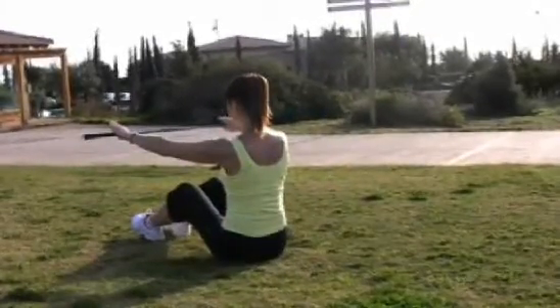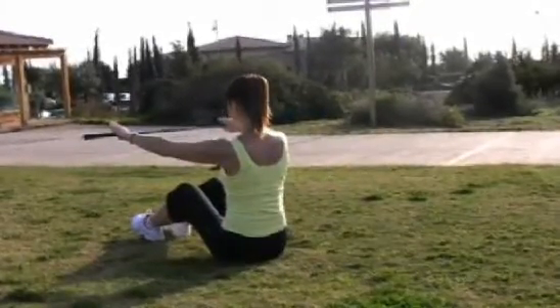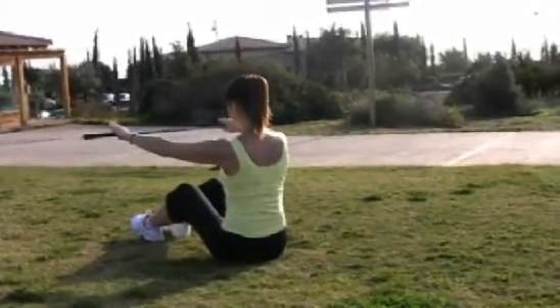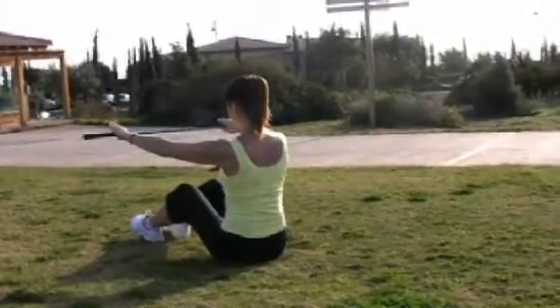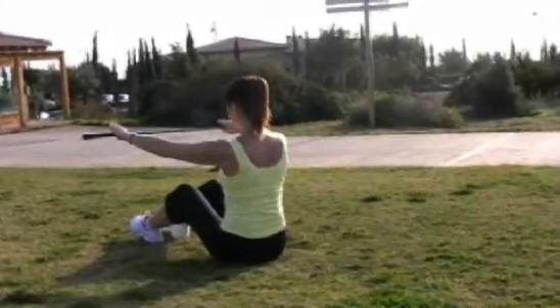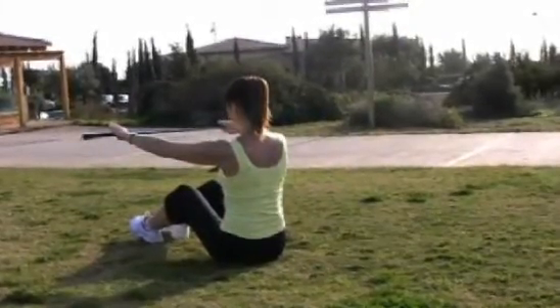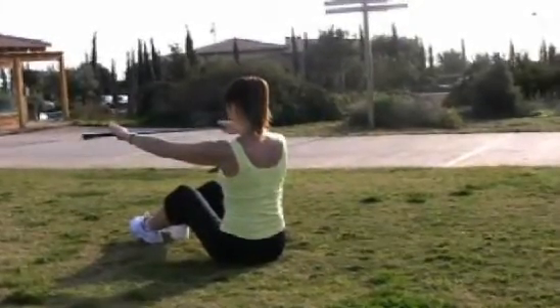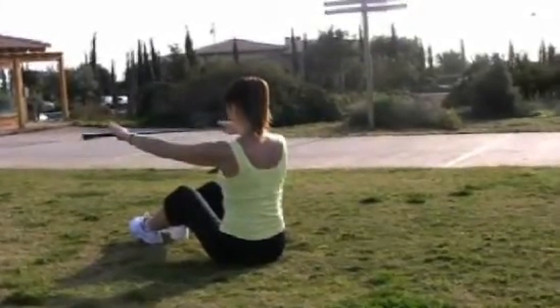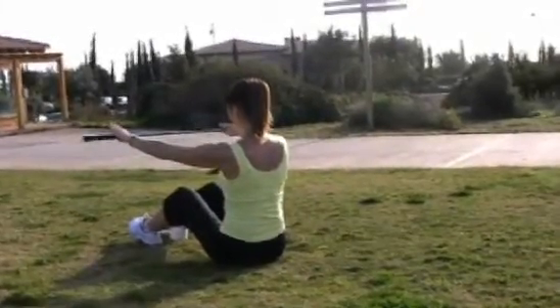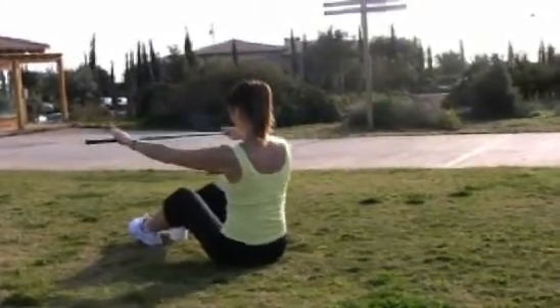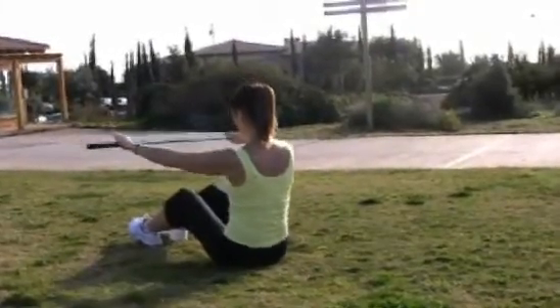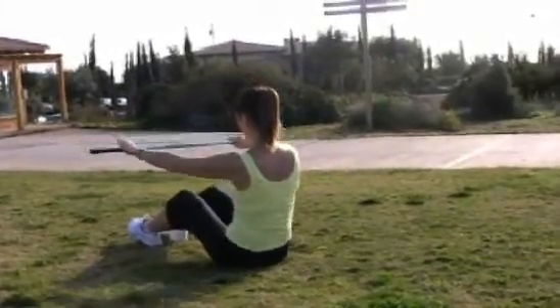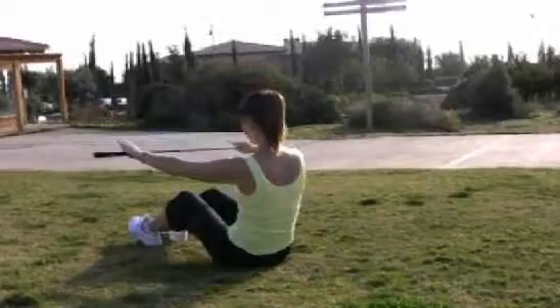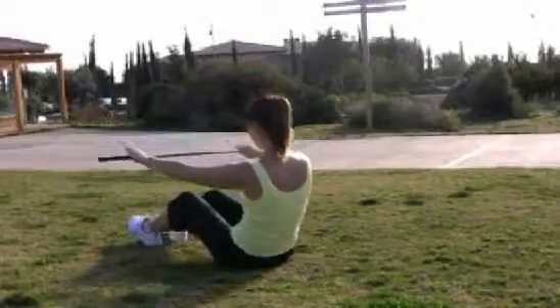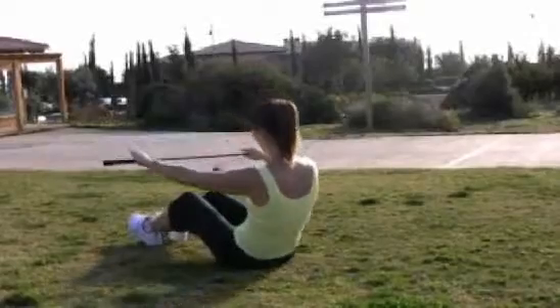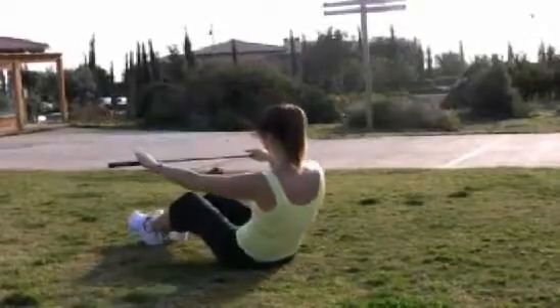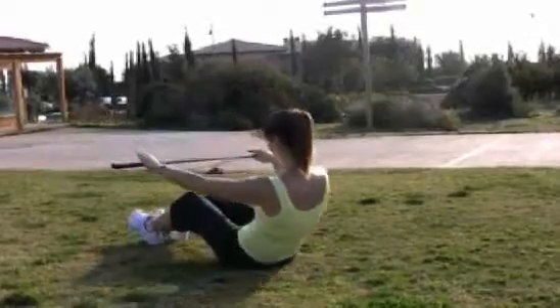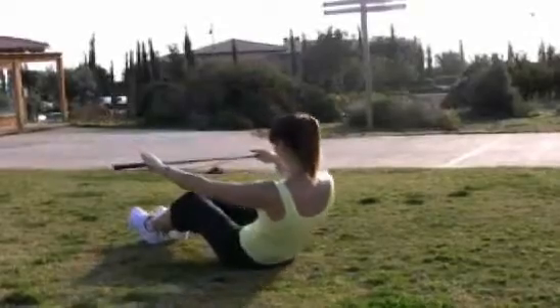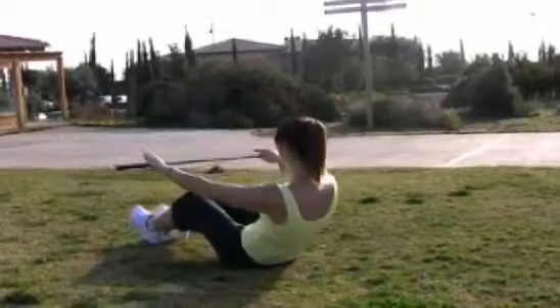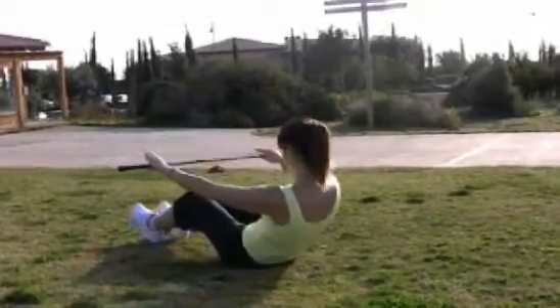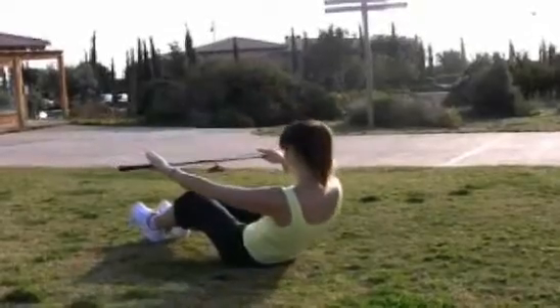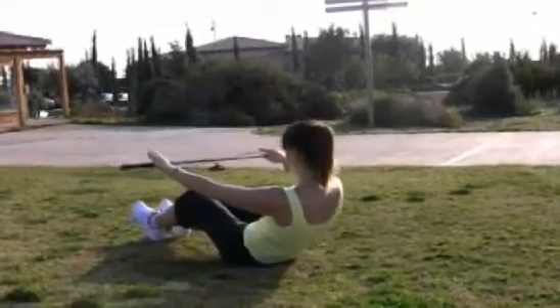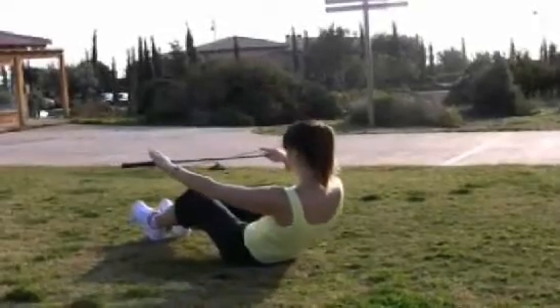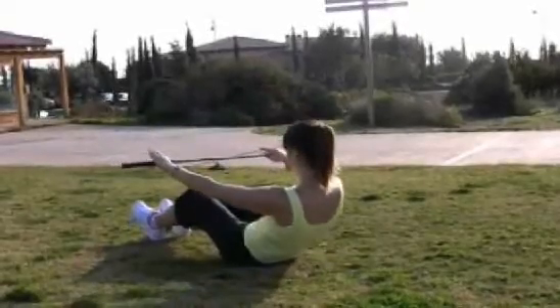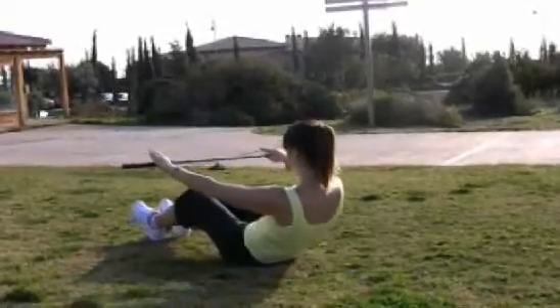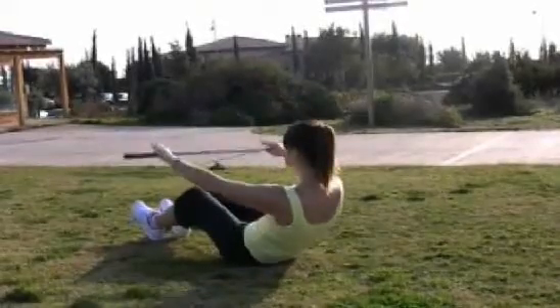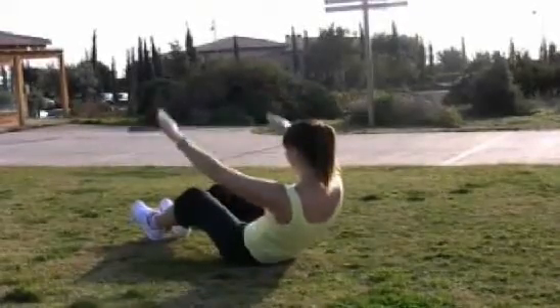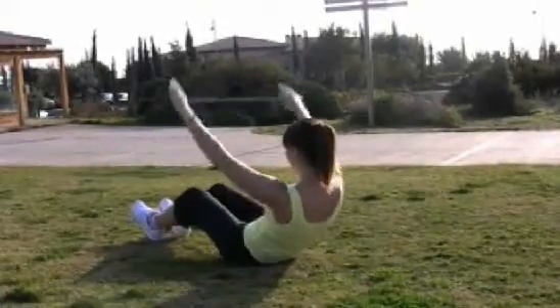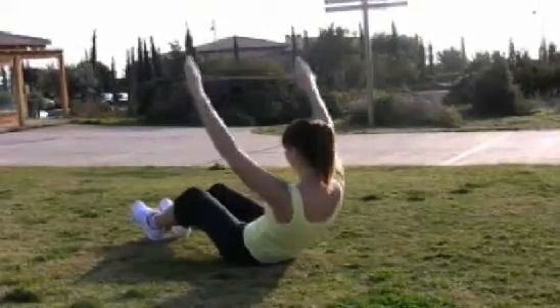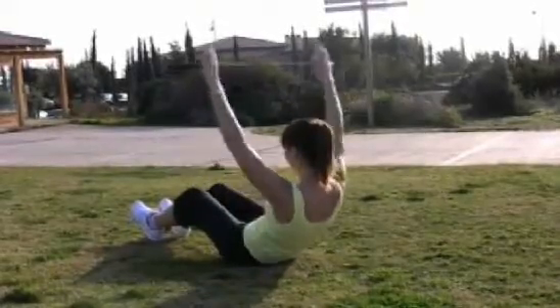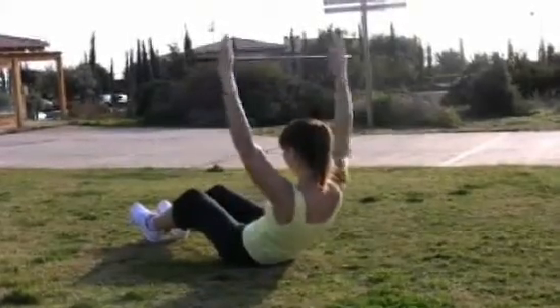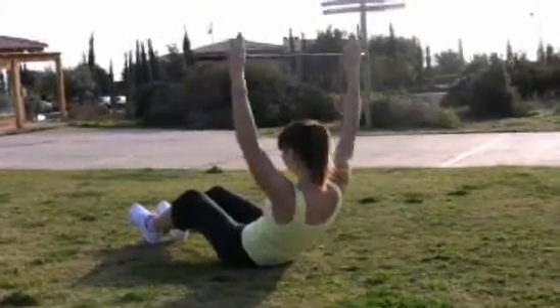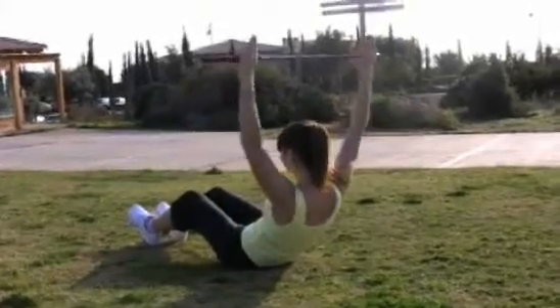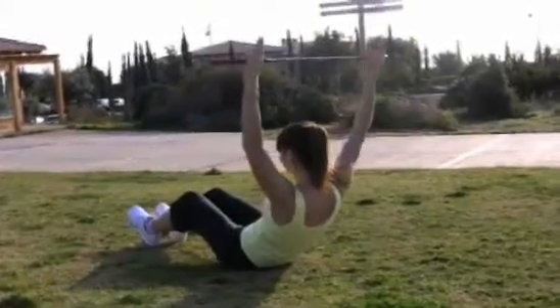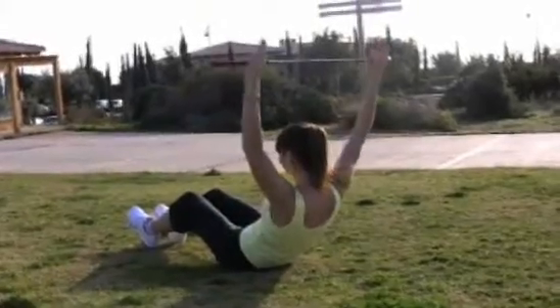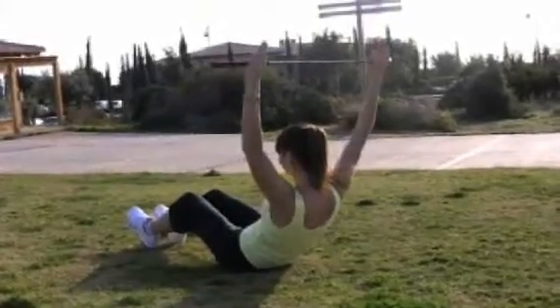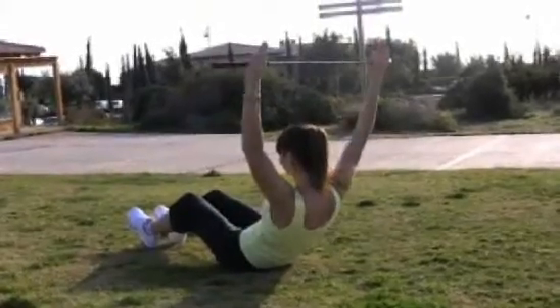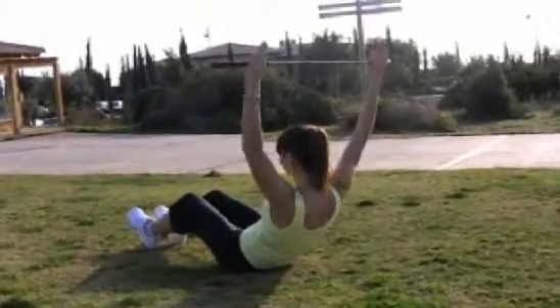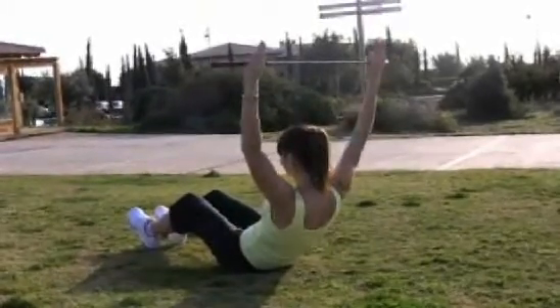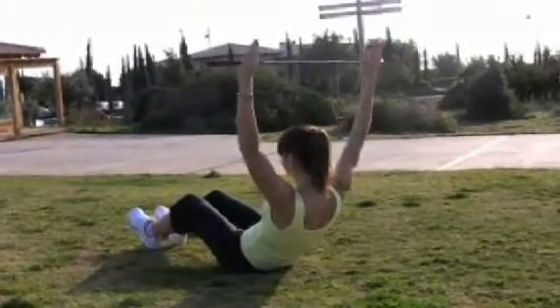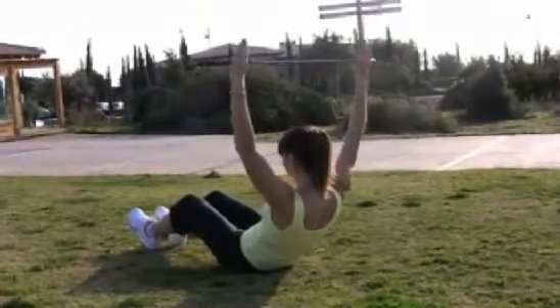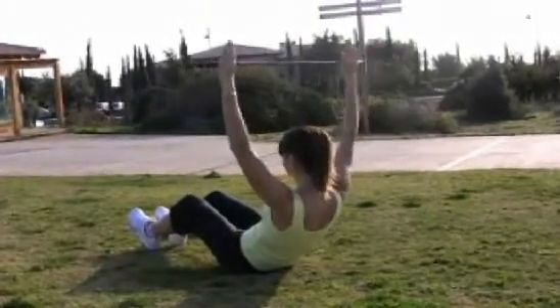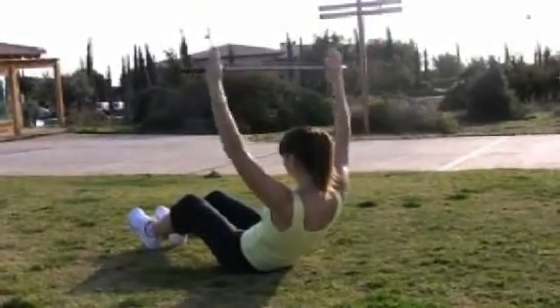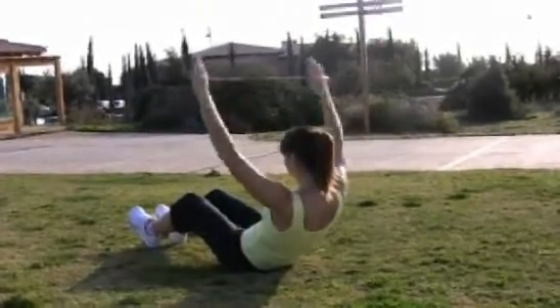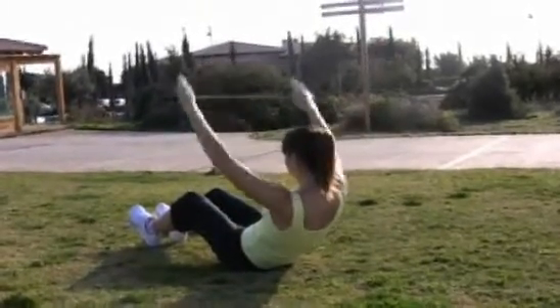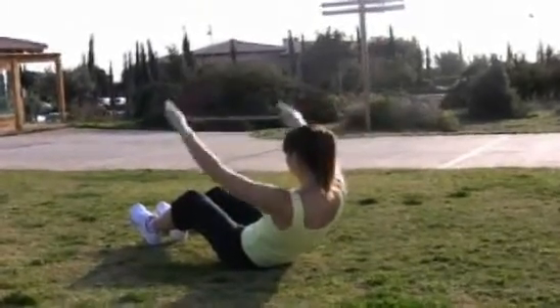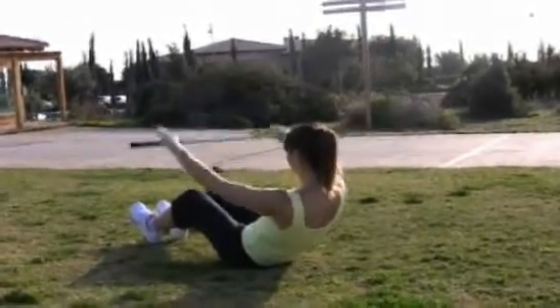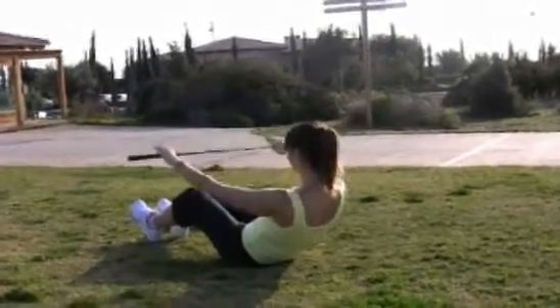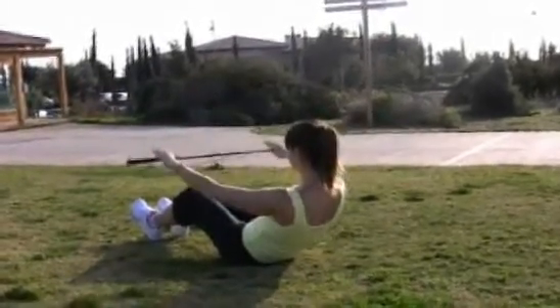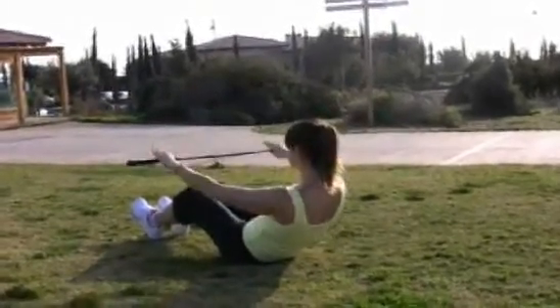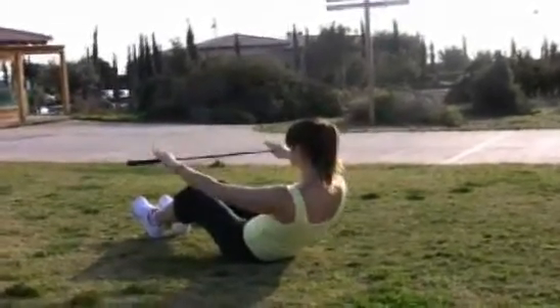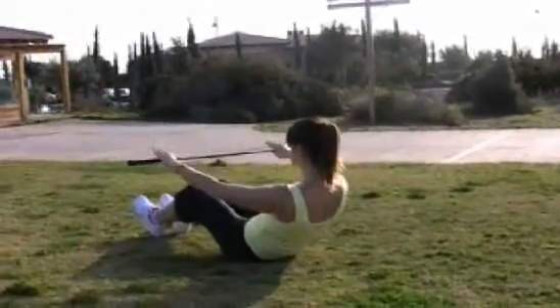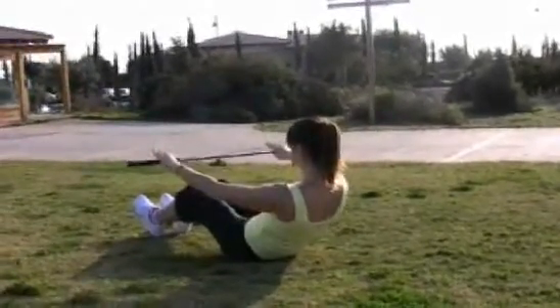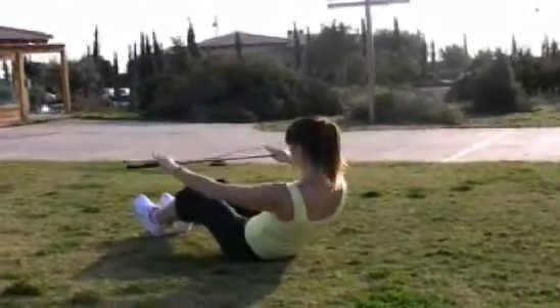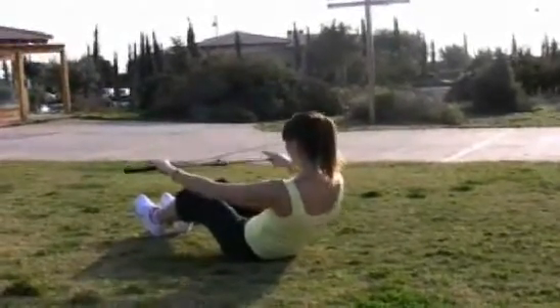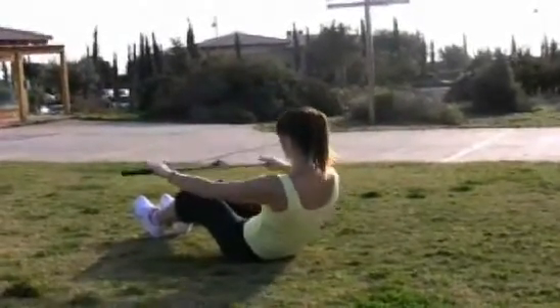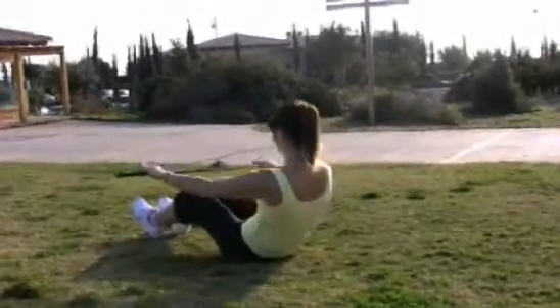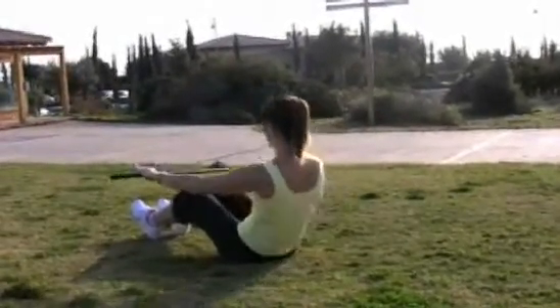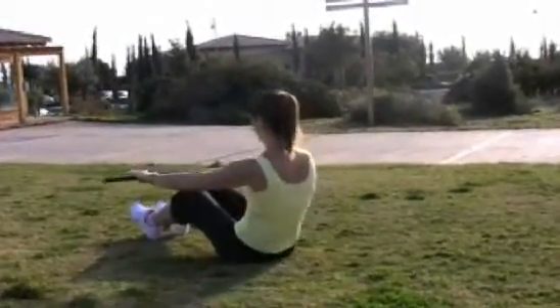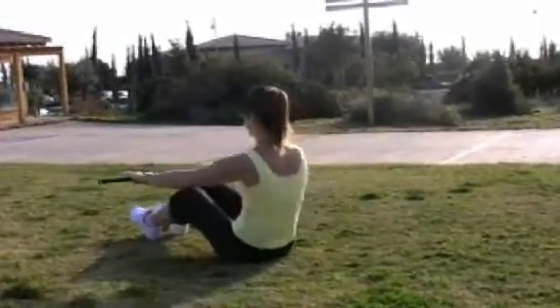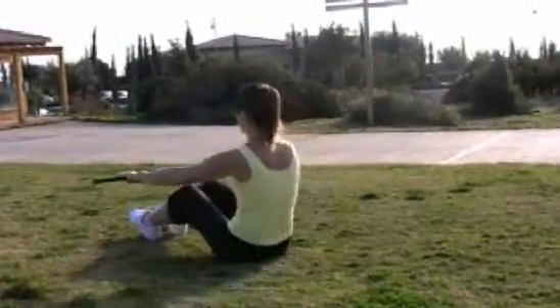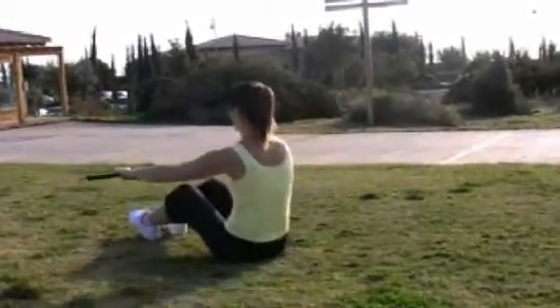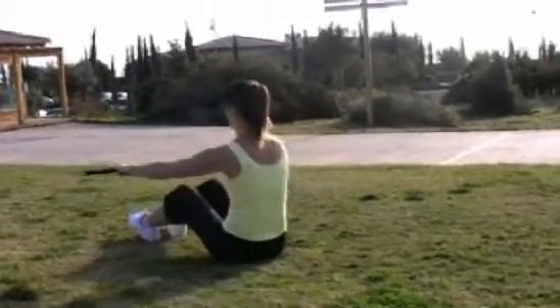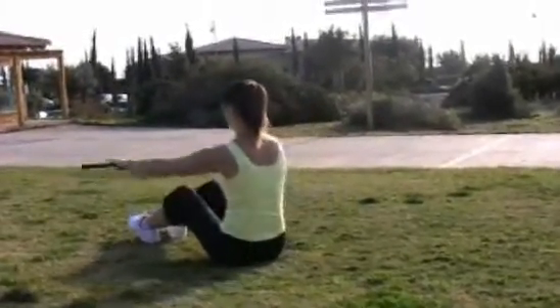Final time. Exhale, roll back. Inhale, arms up. And return to sitting nice and tall.